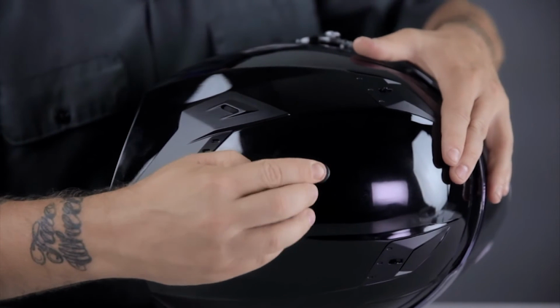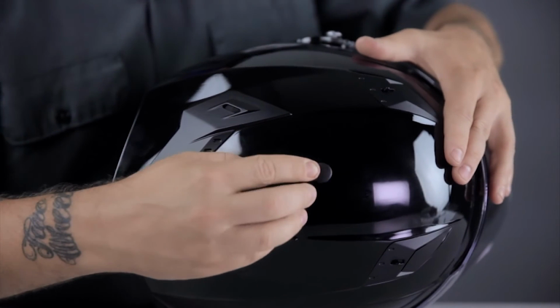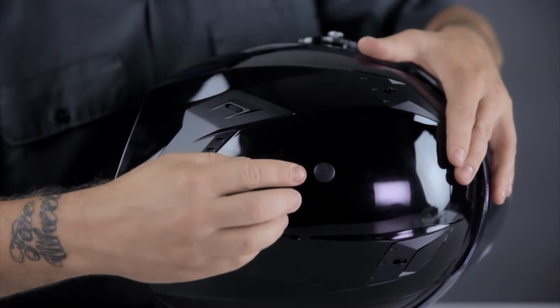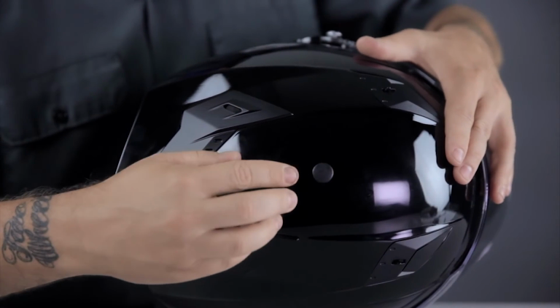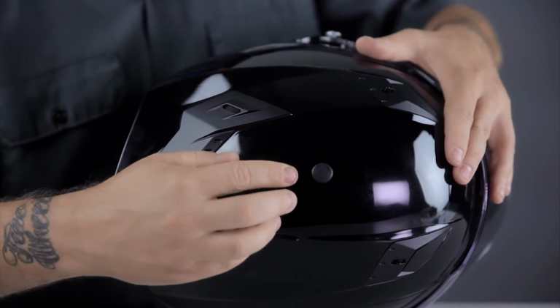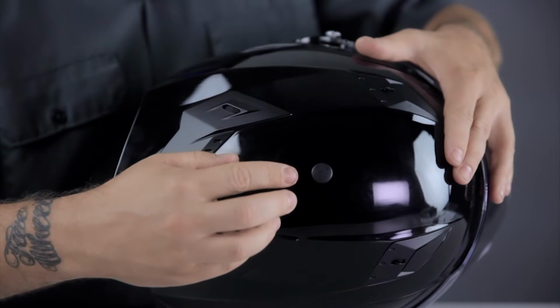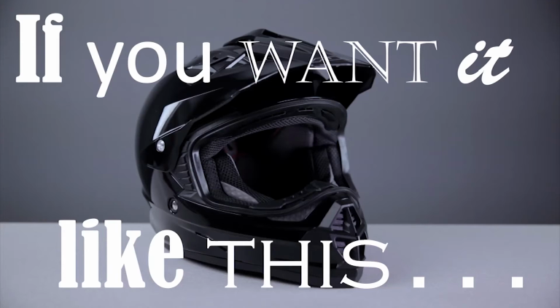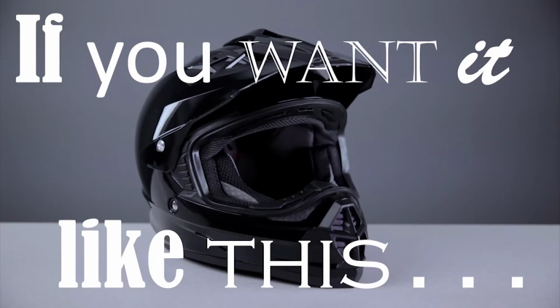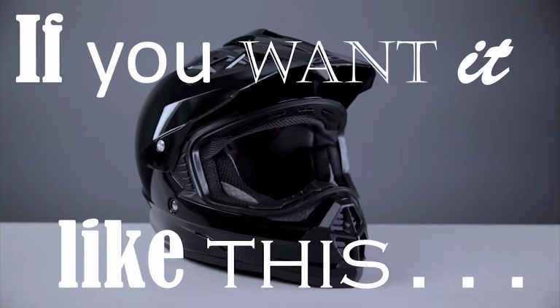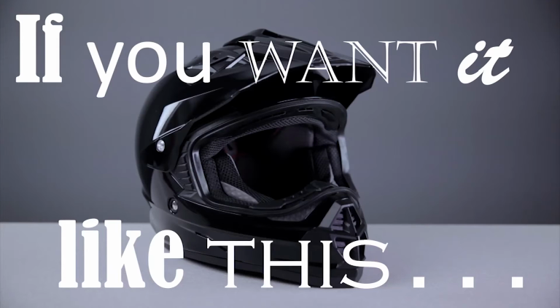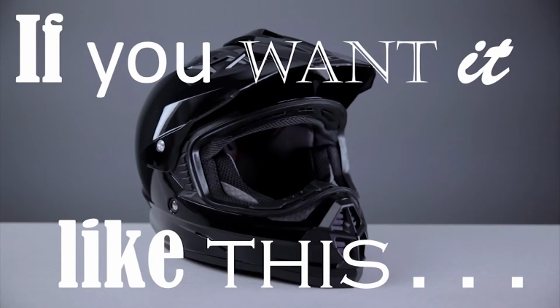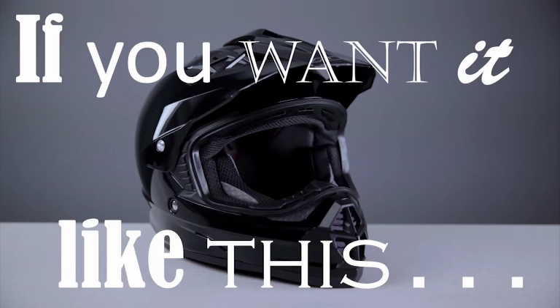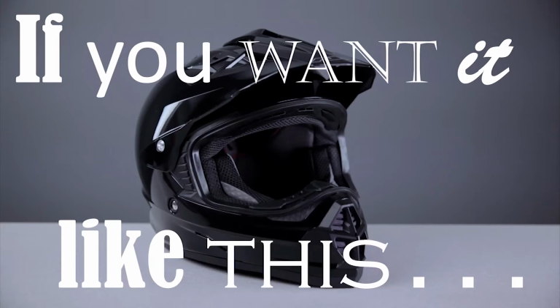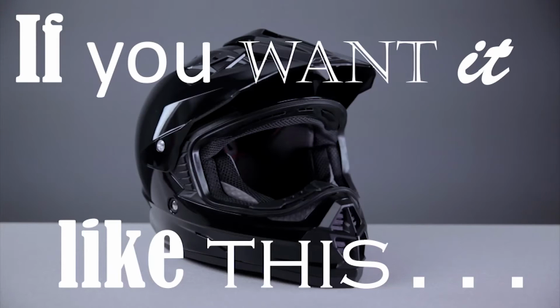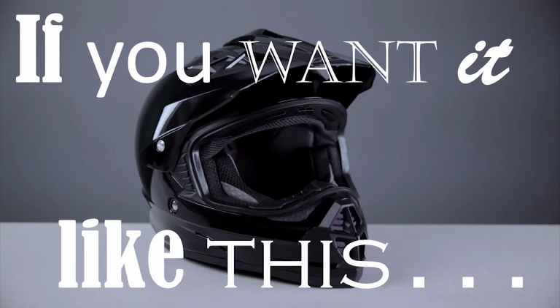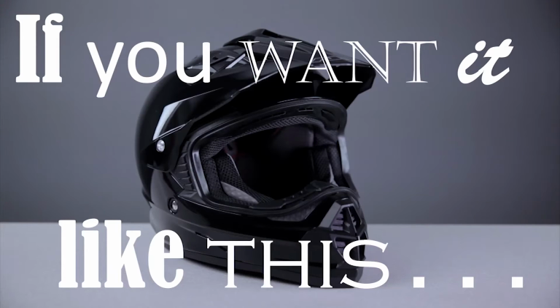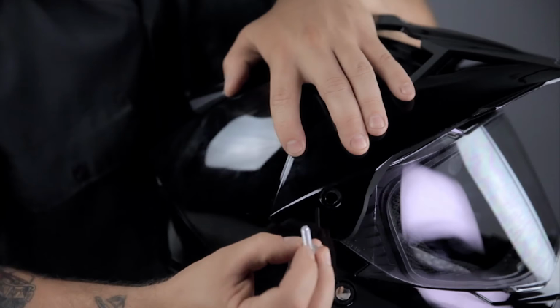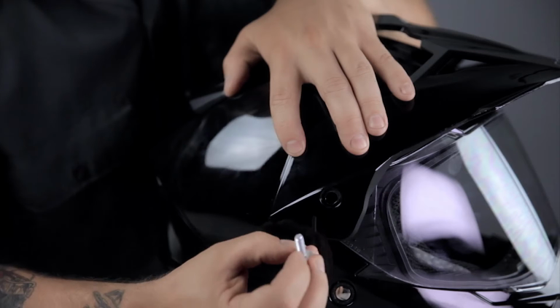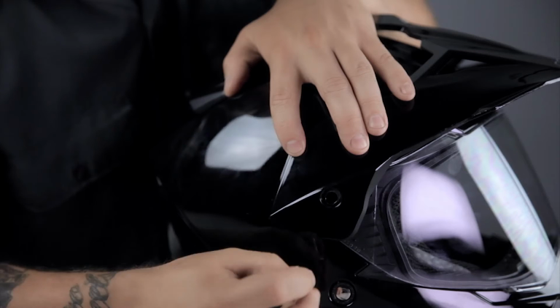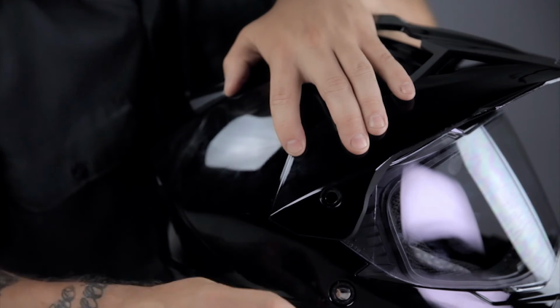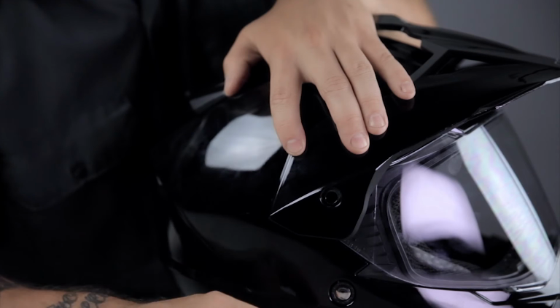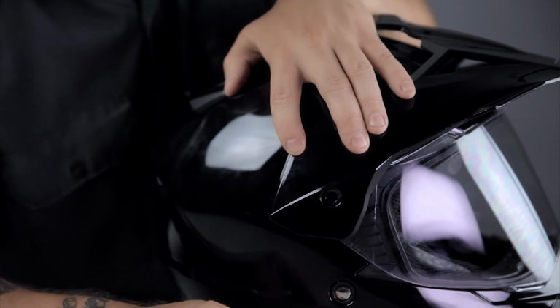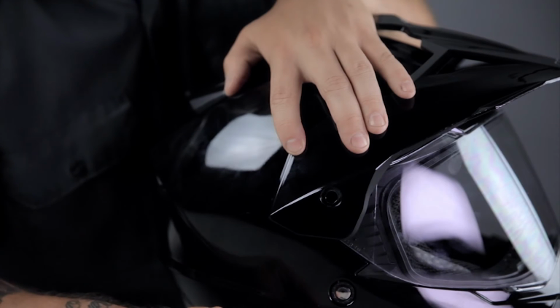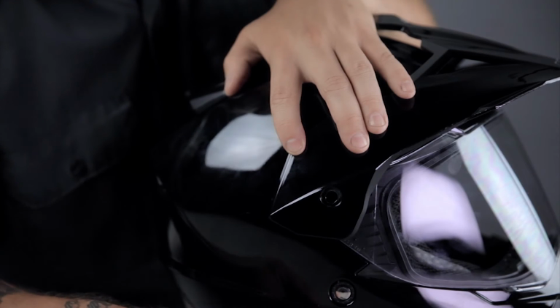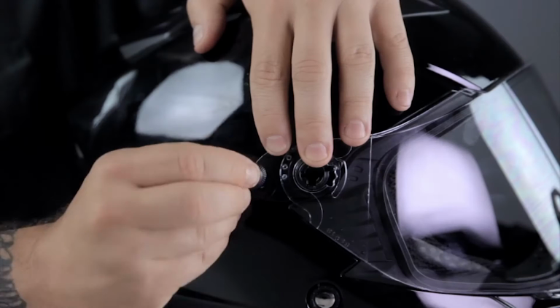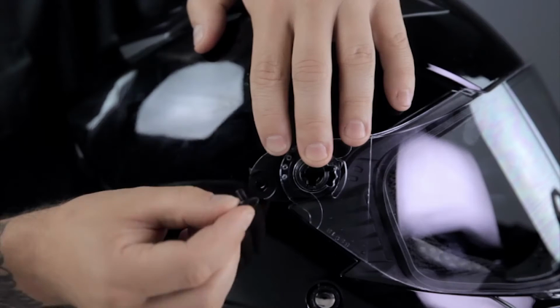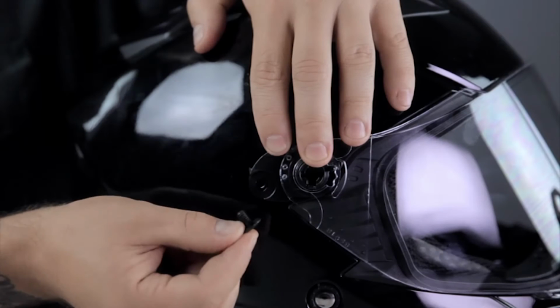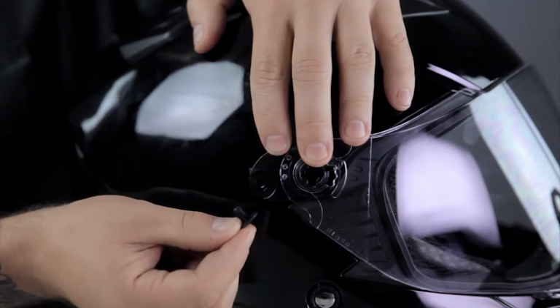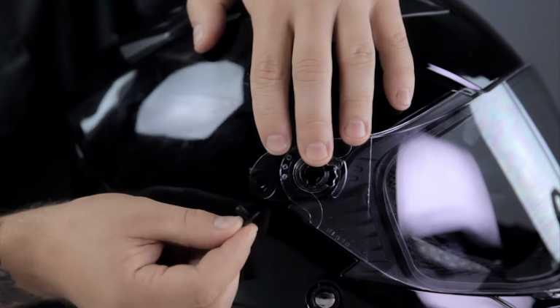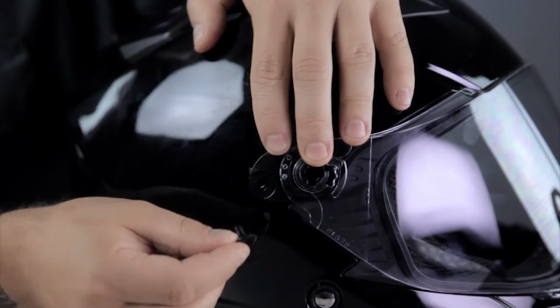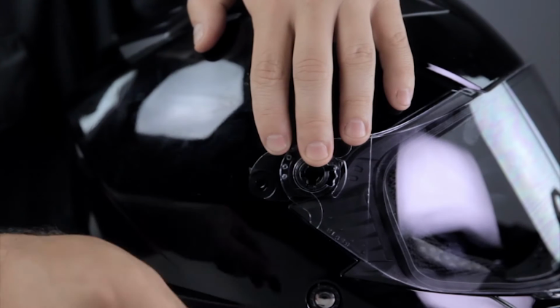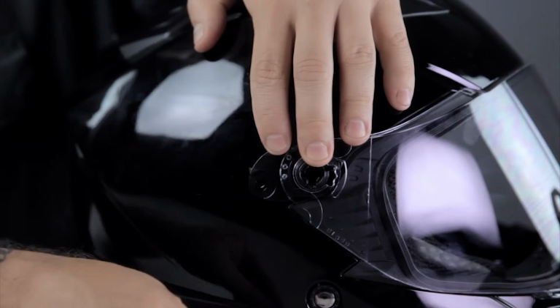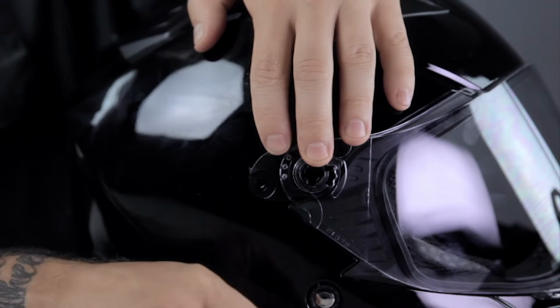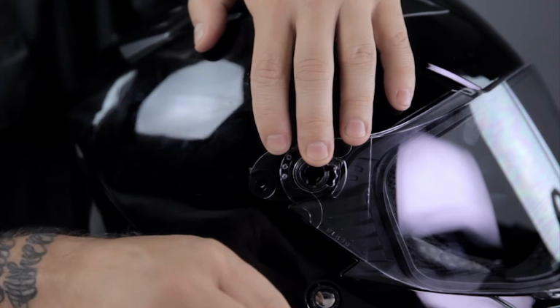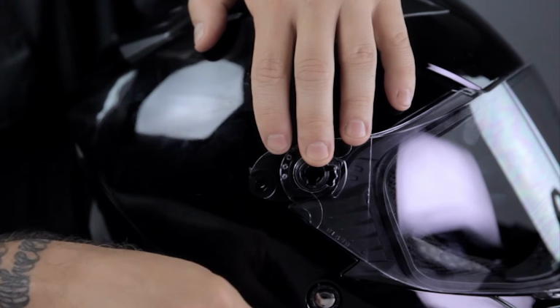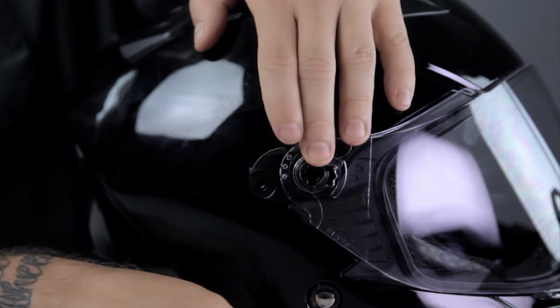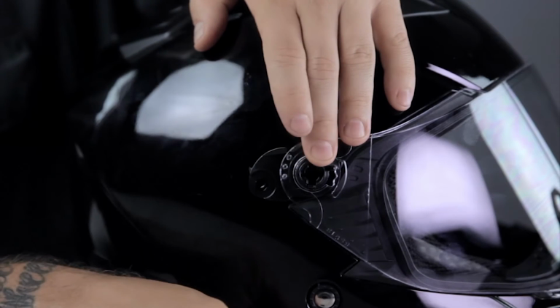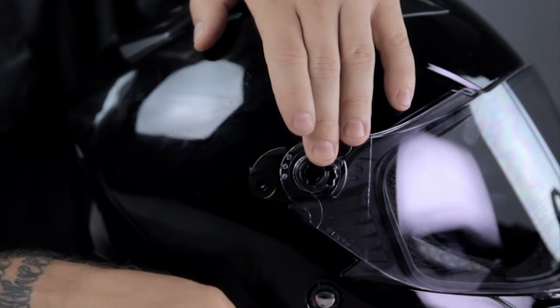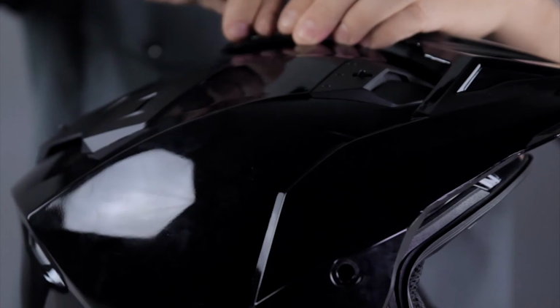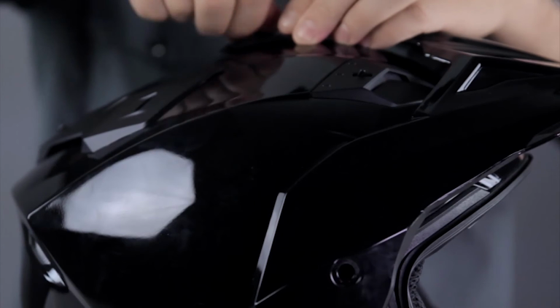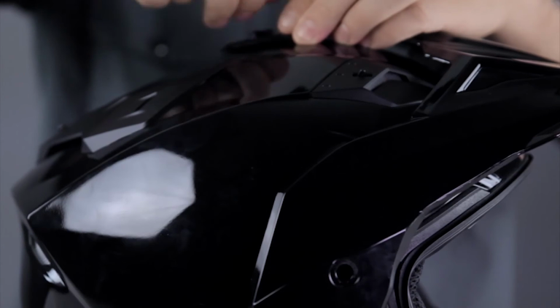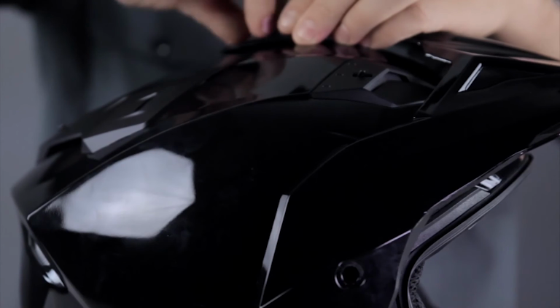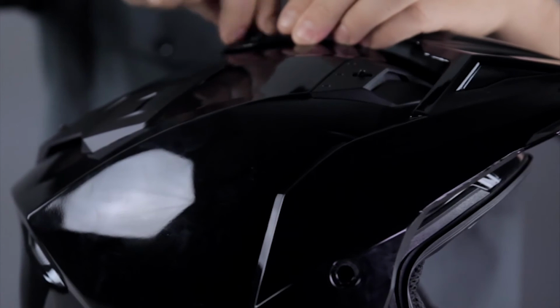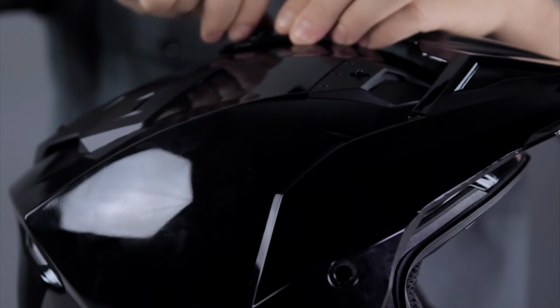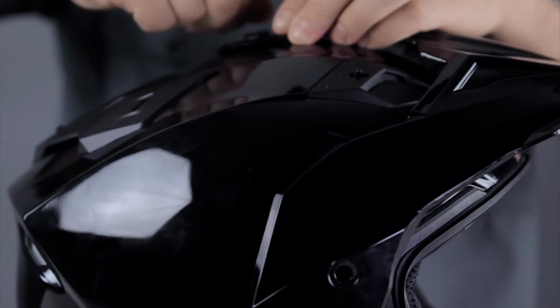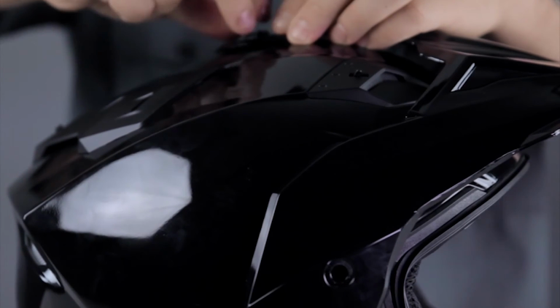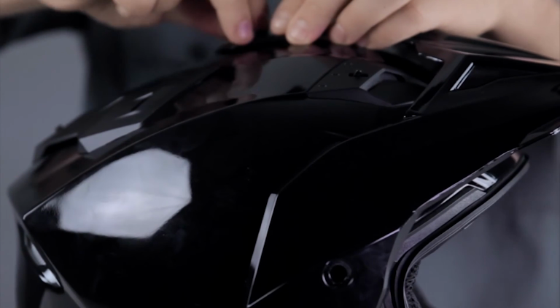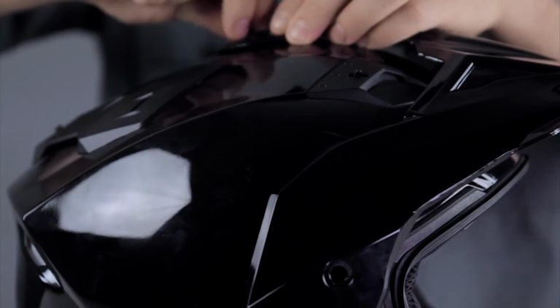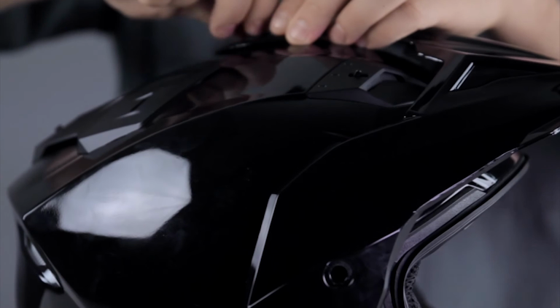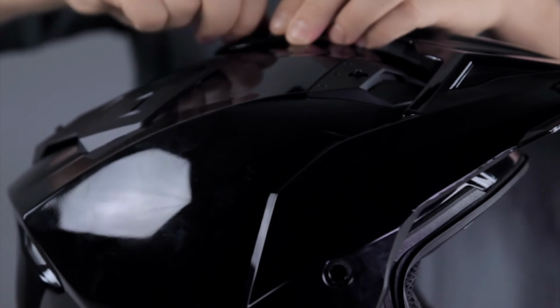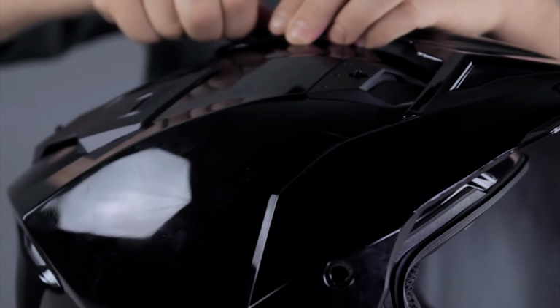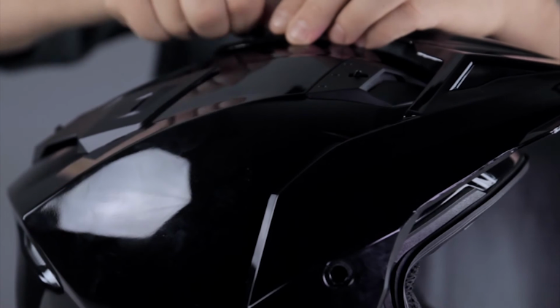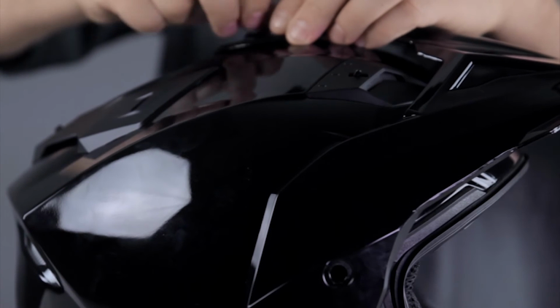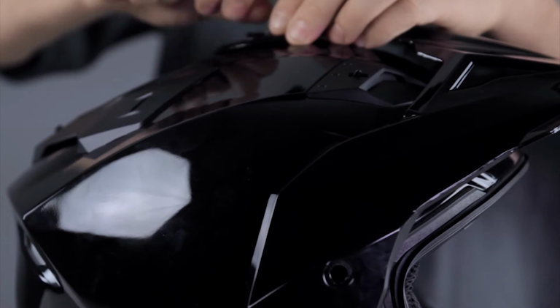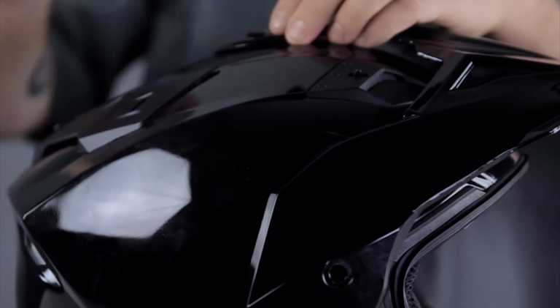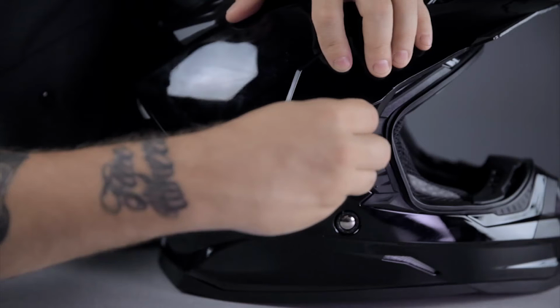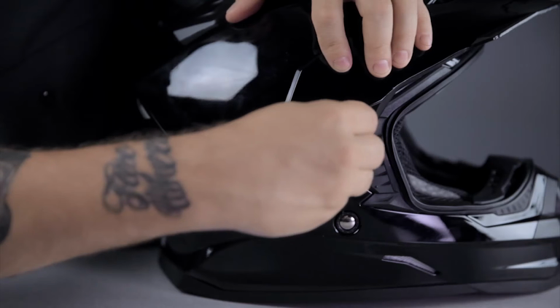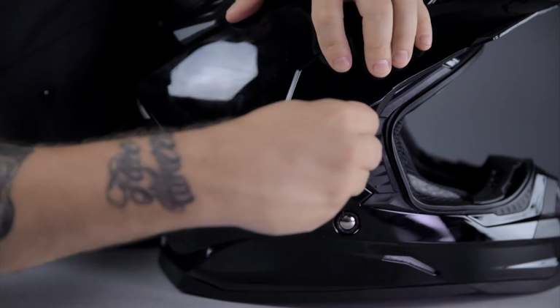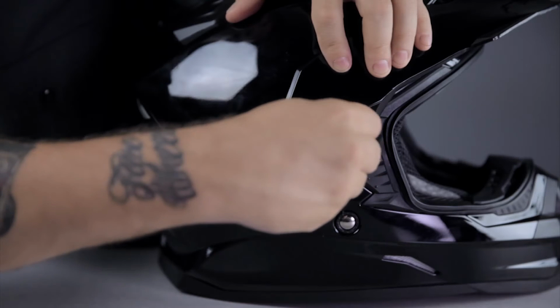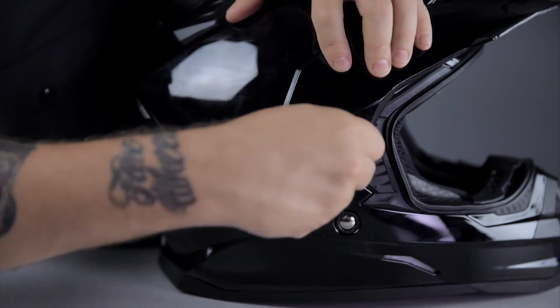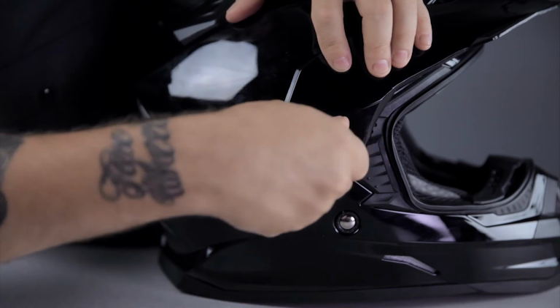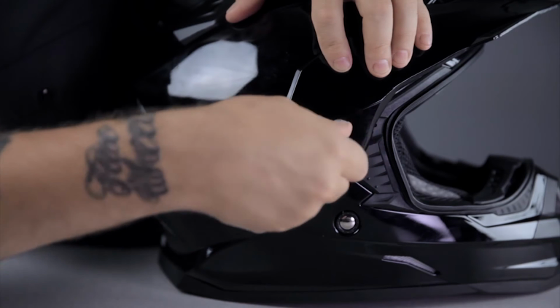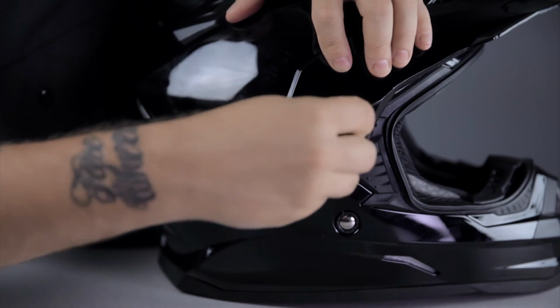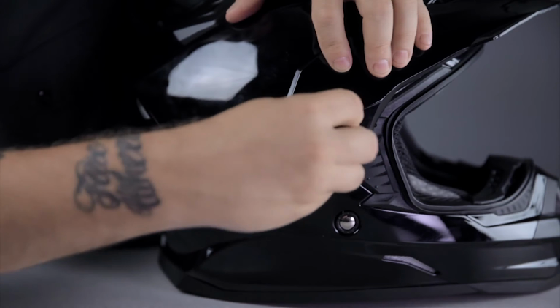To wear the helmet with the visor only, simply remove the visor and shield, and then just reinstall the visor. There's no extra hardware needed for the visor-only configuration.